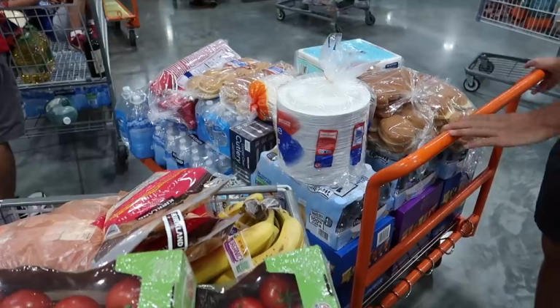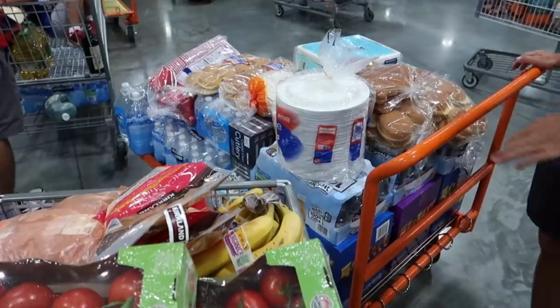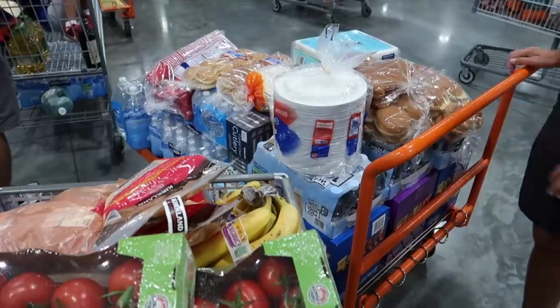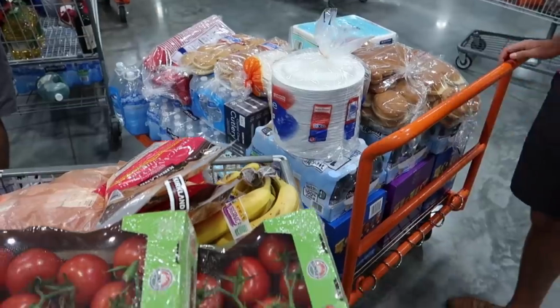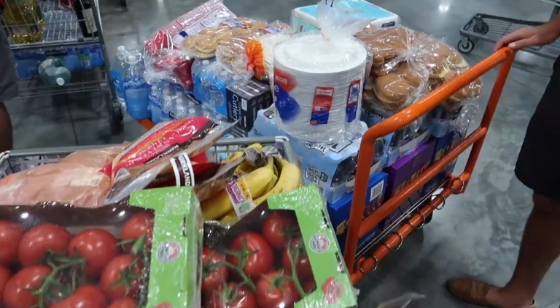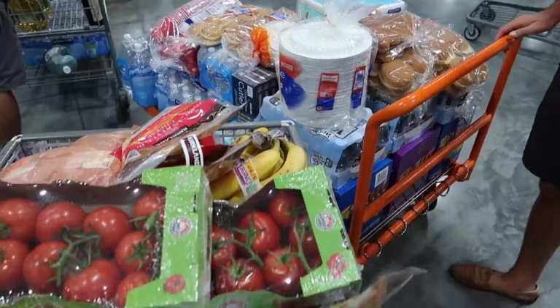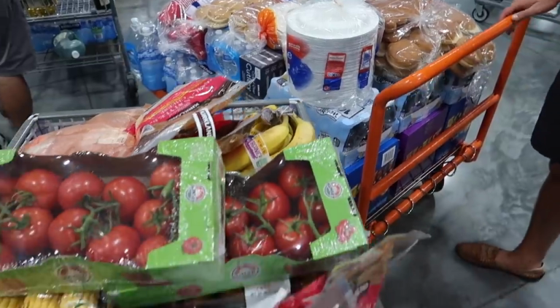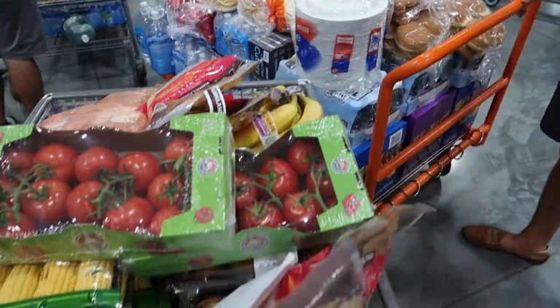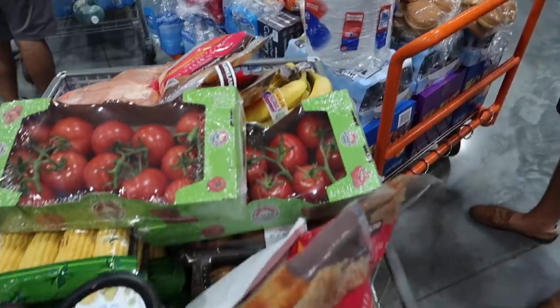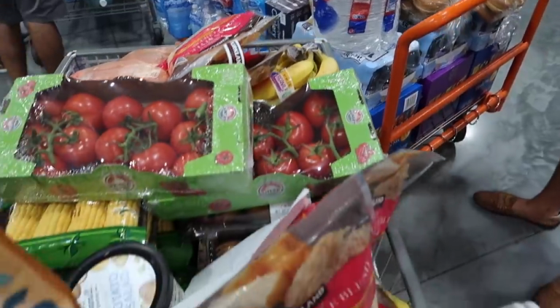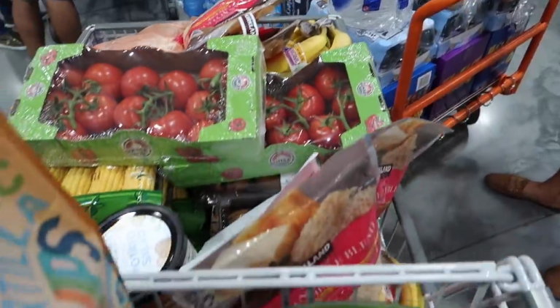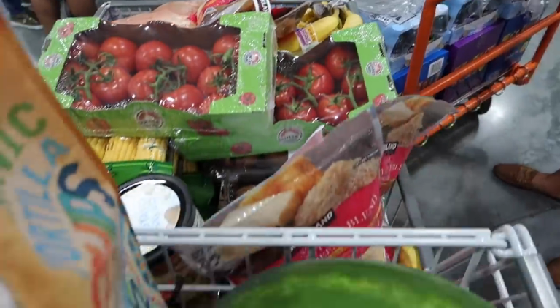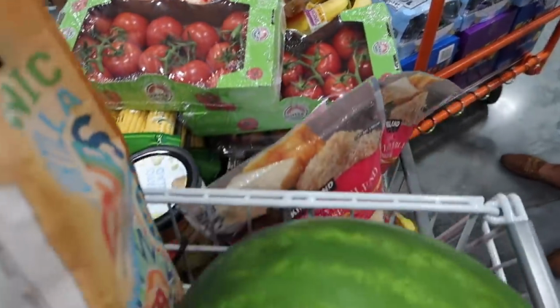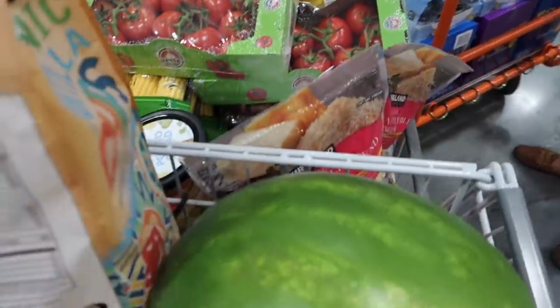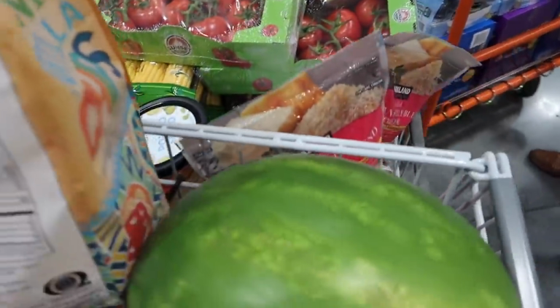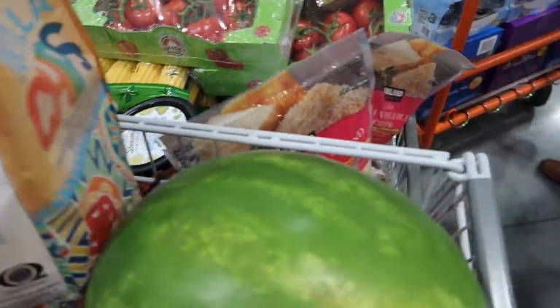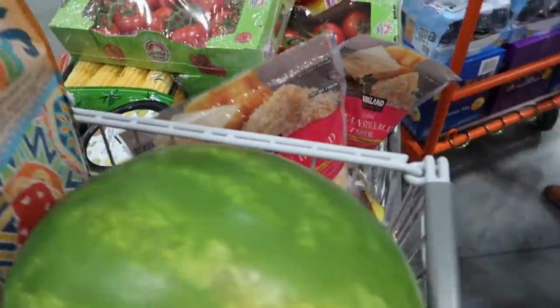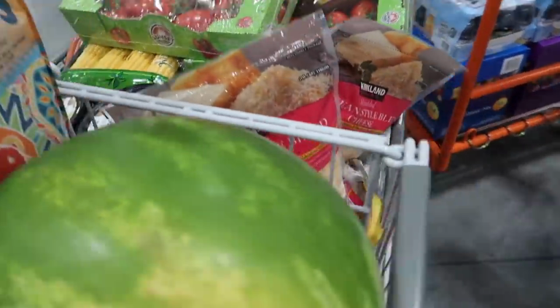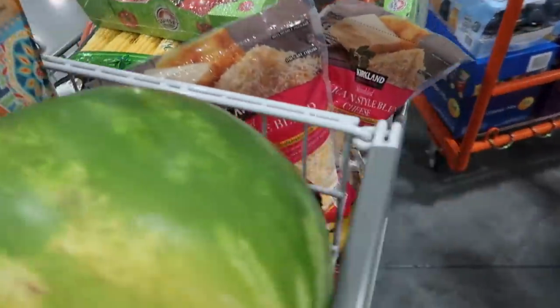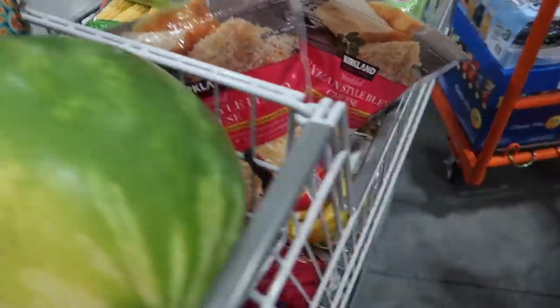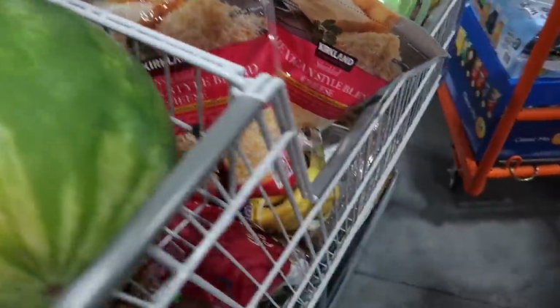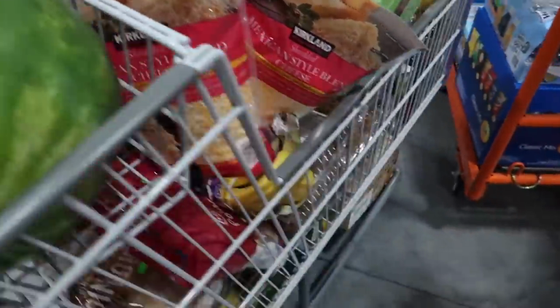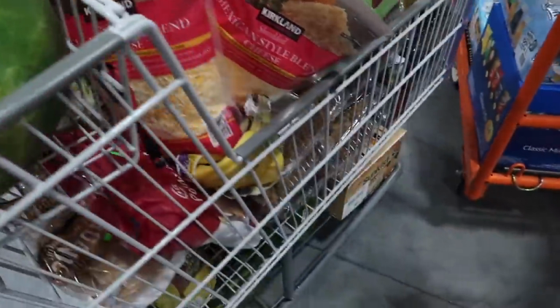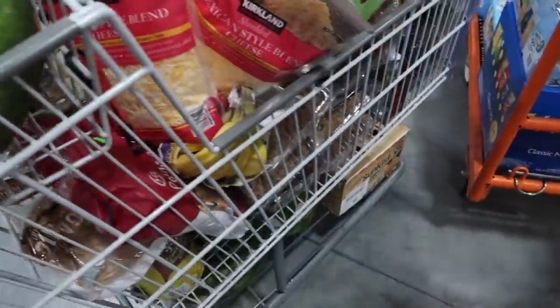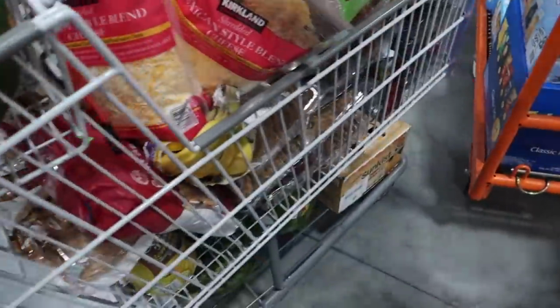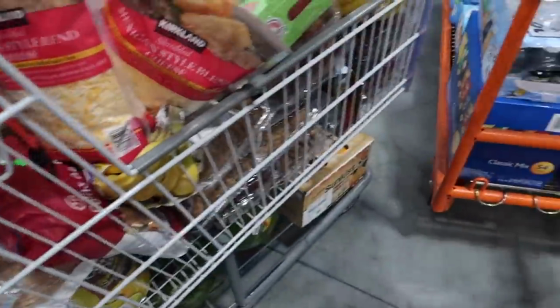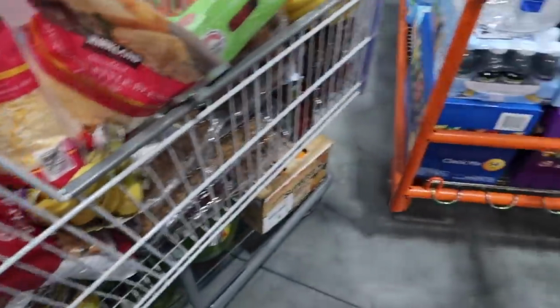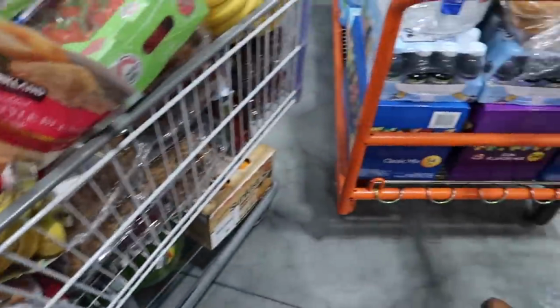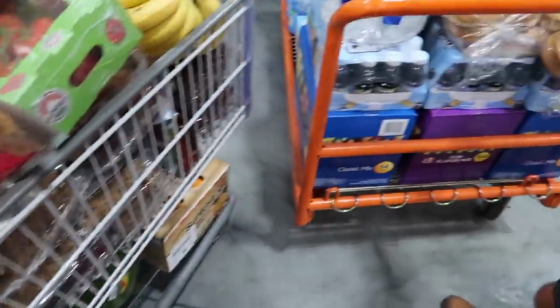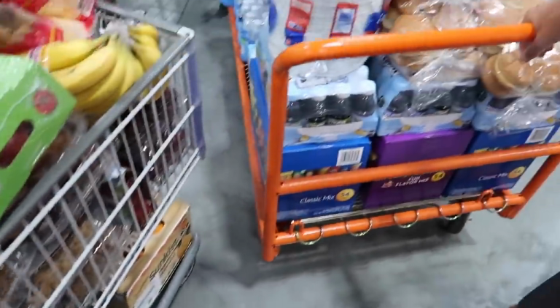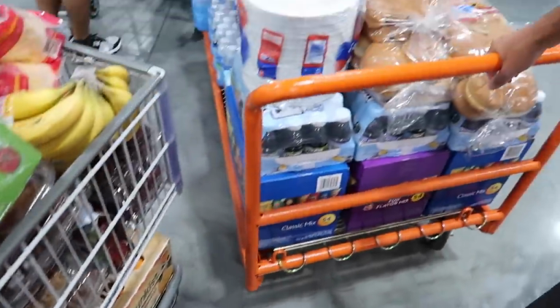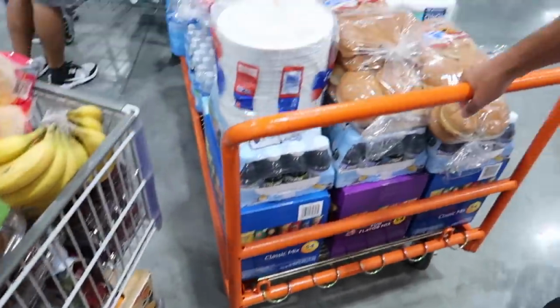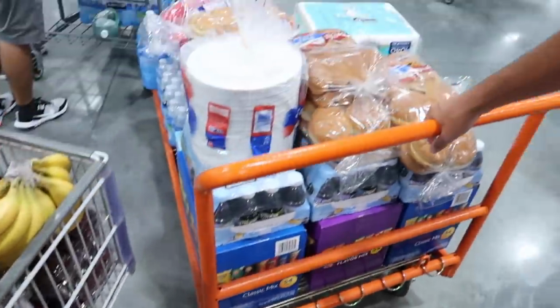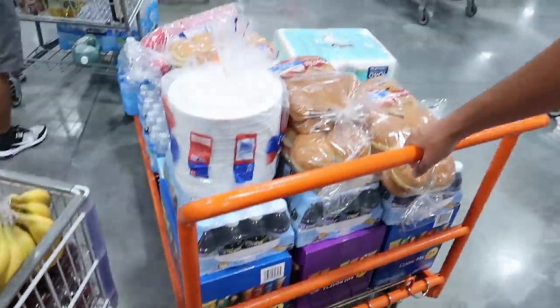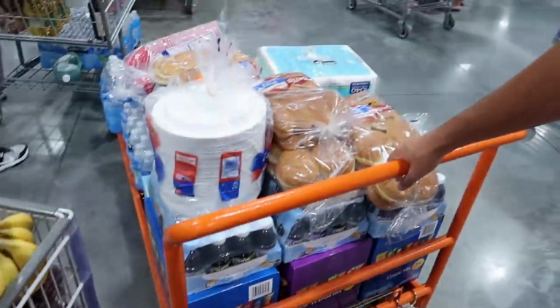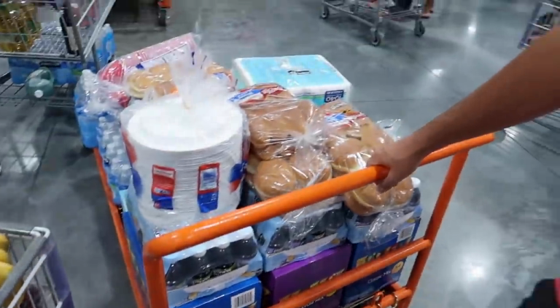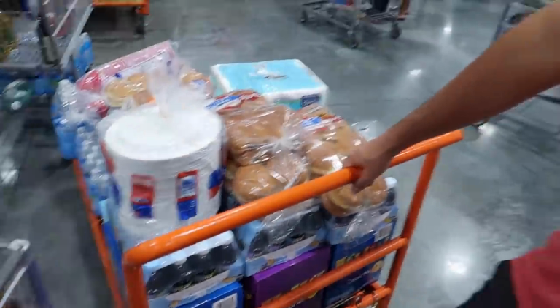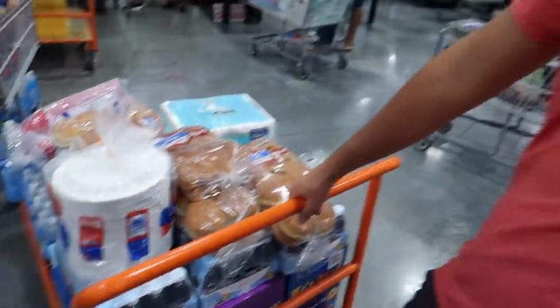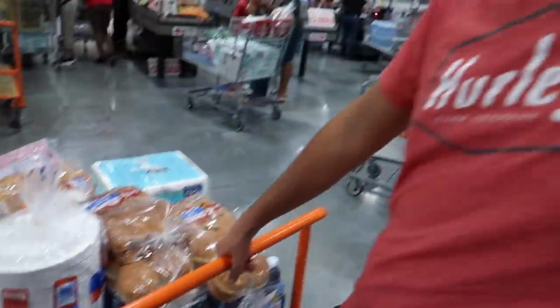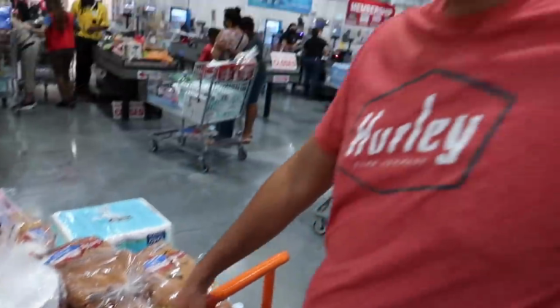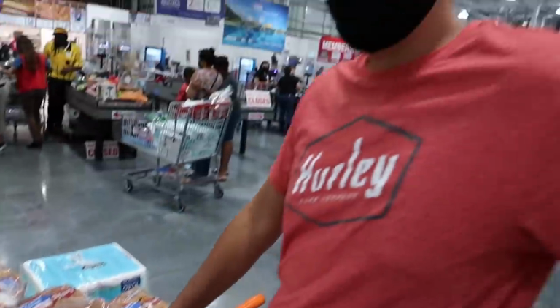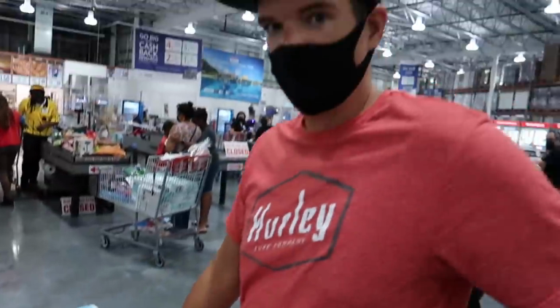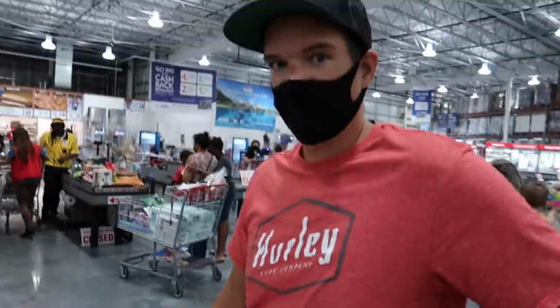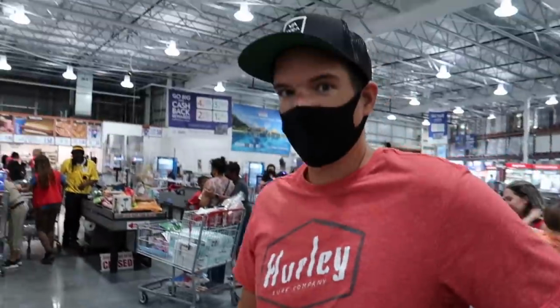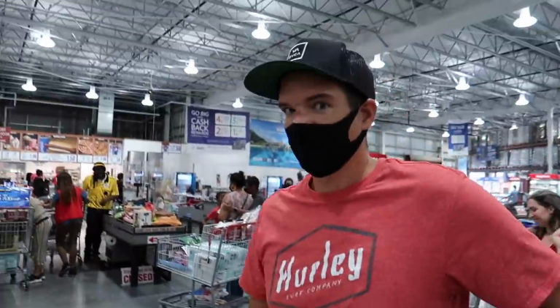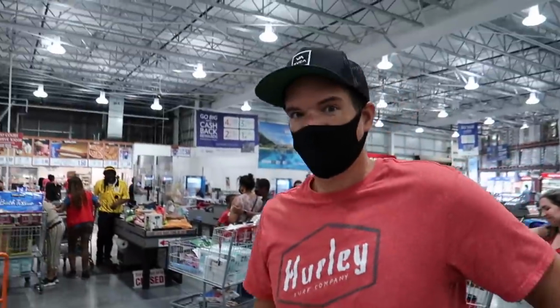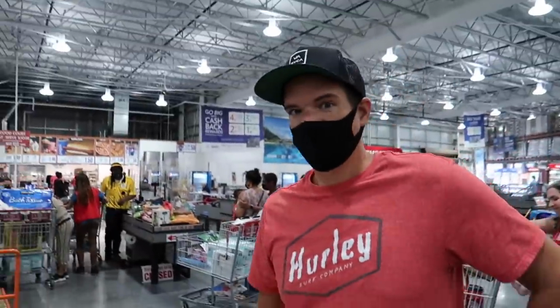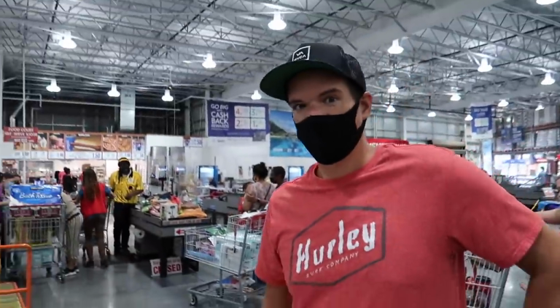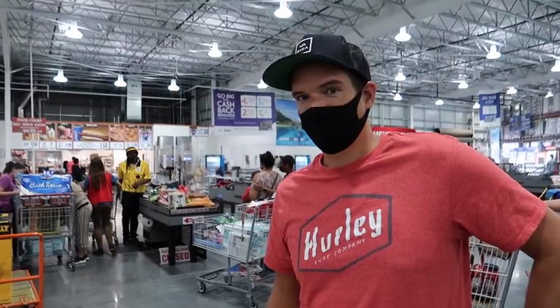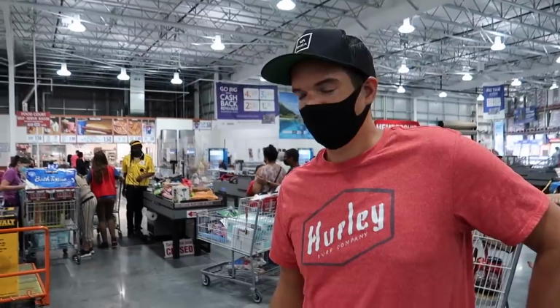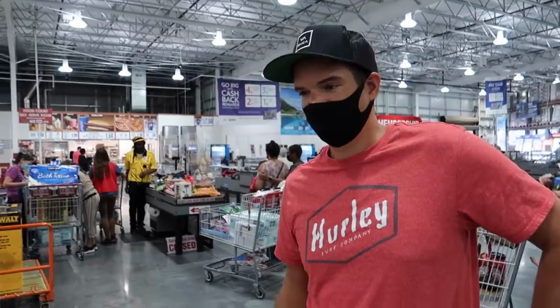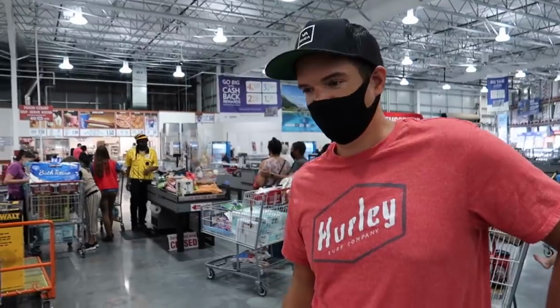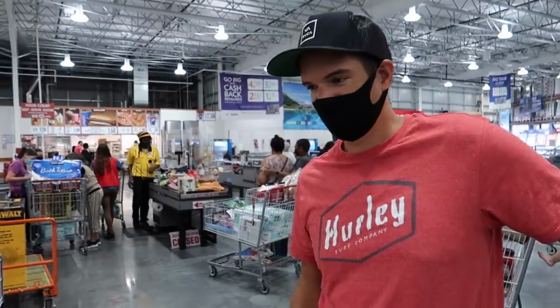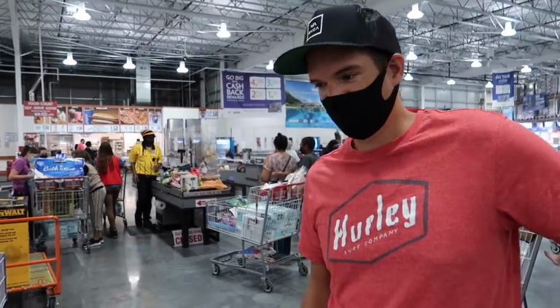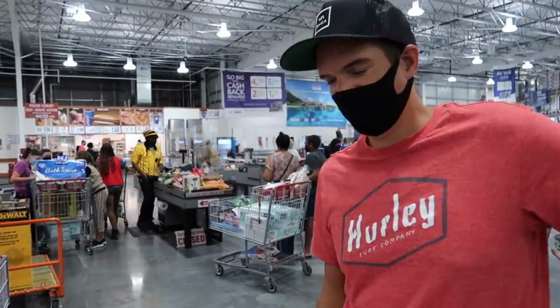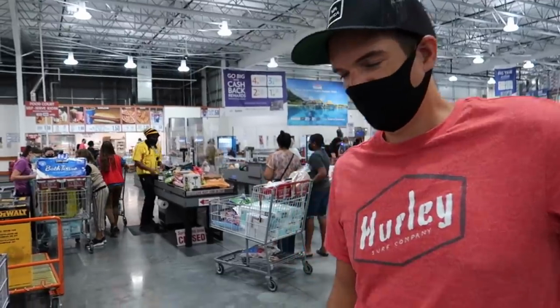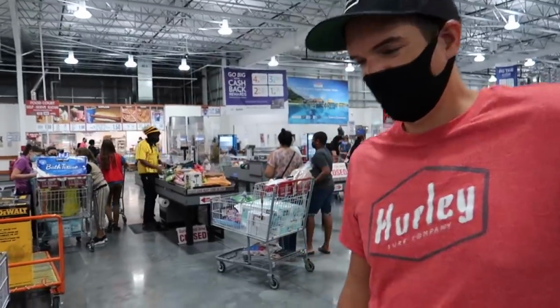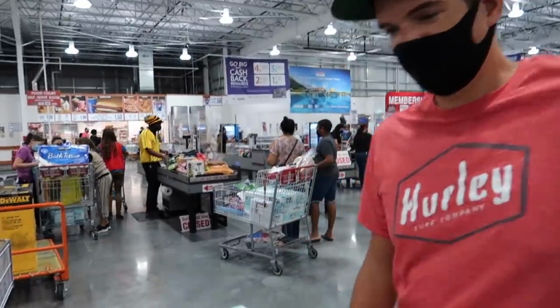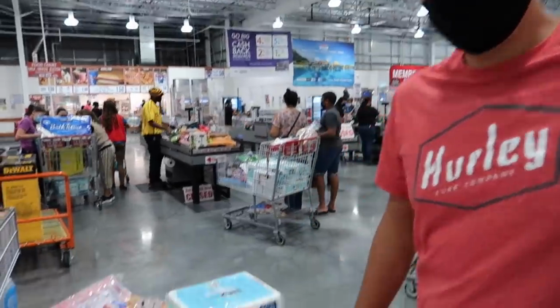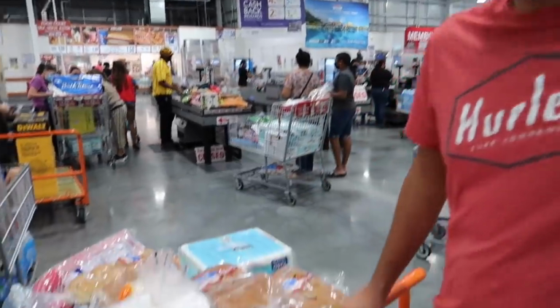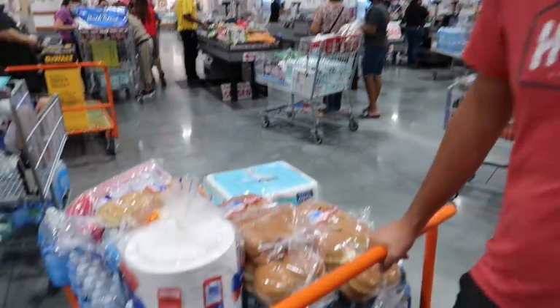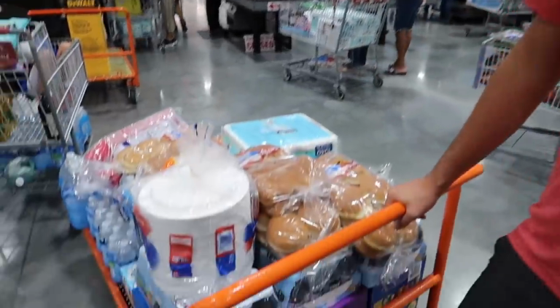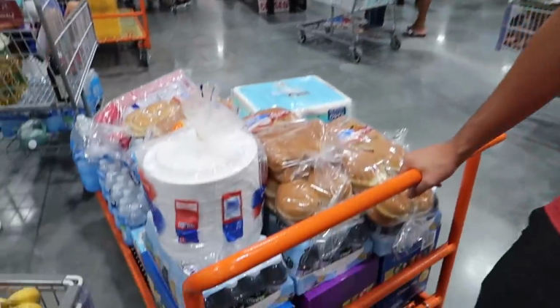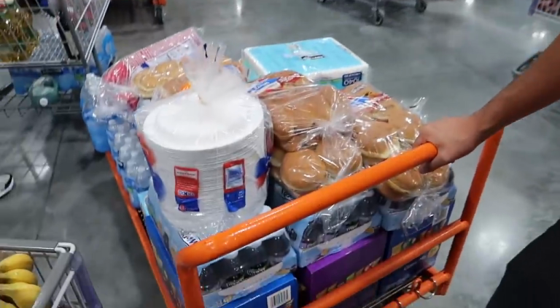You guys, this is insane. Oh my gosh, babe. We're not gonna be able to put this in the car.